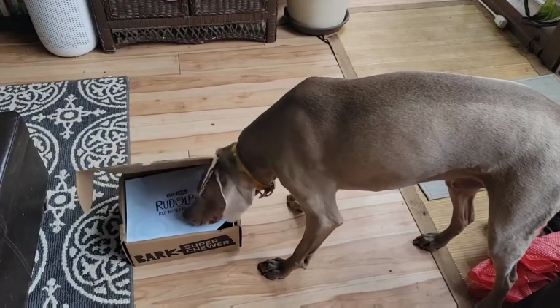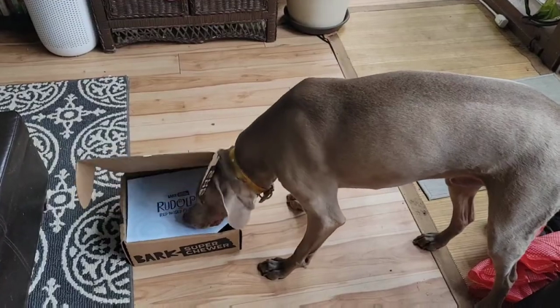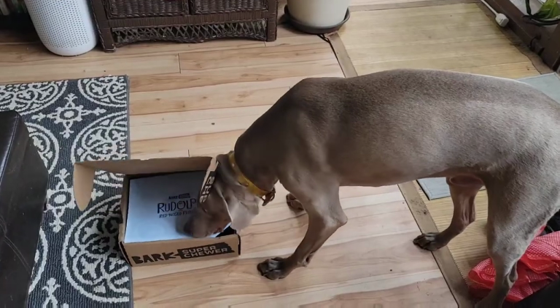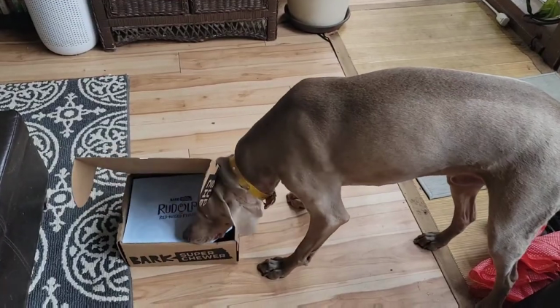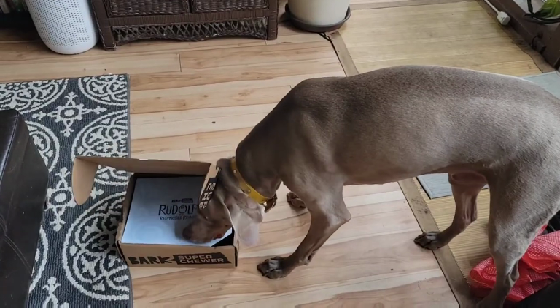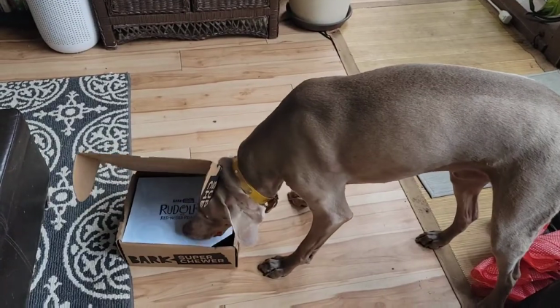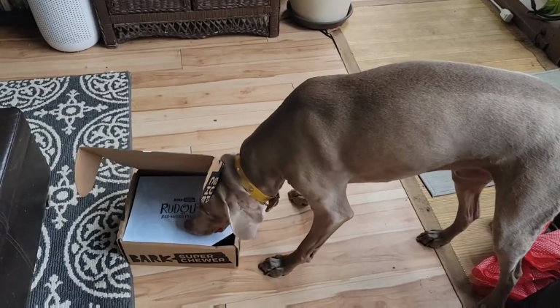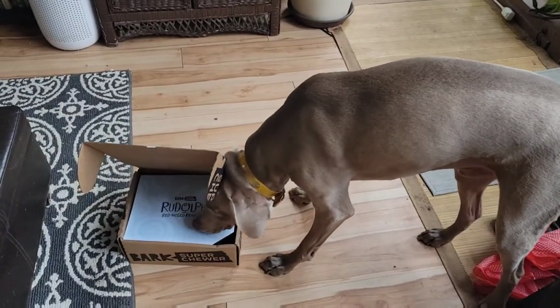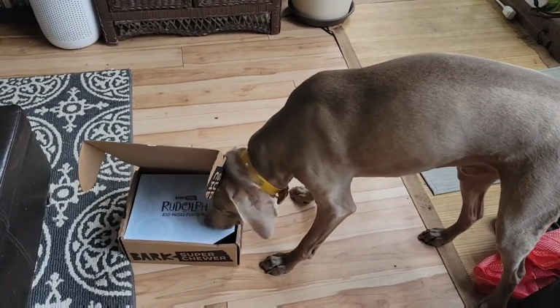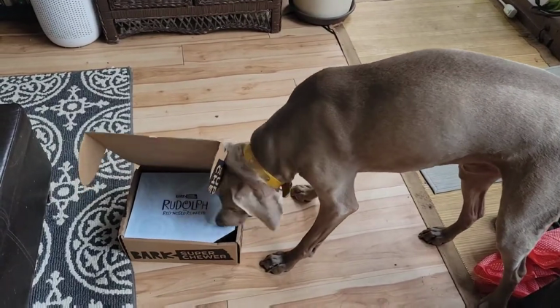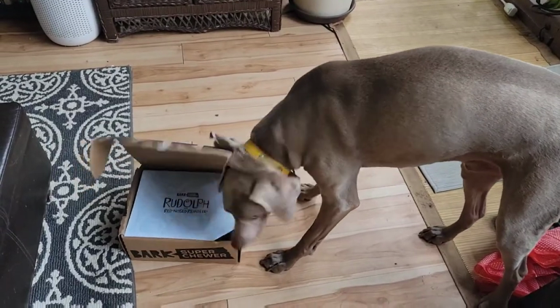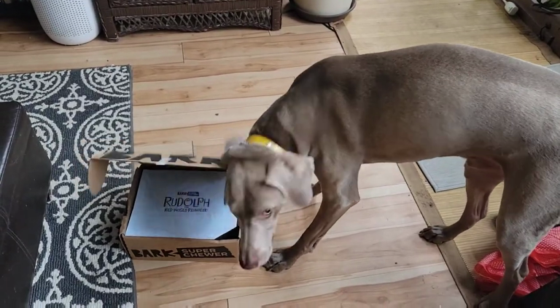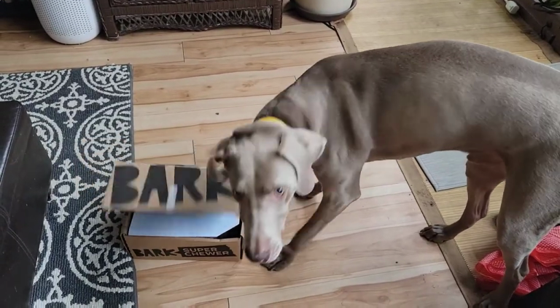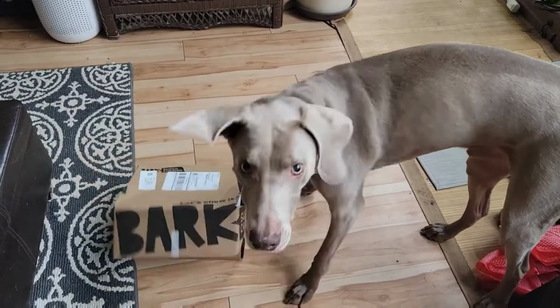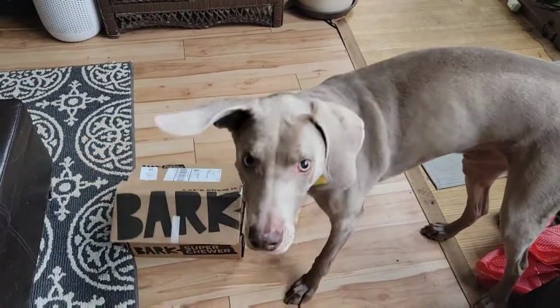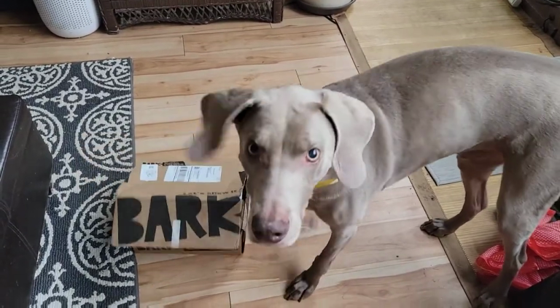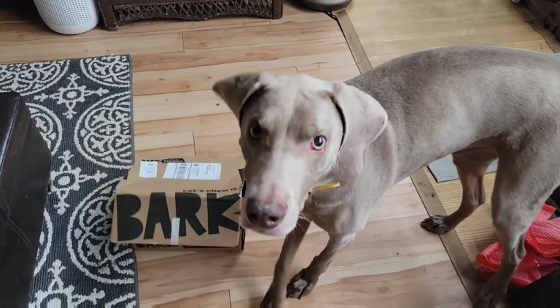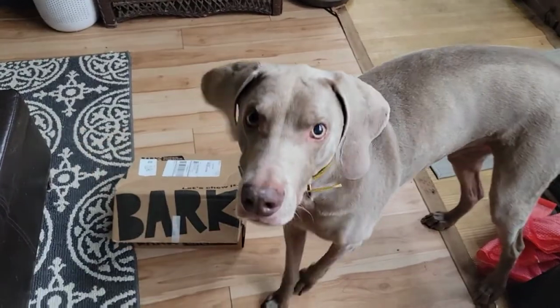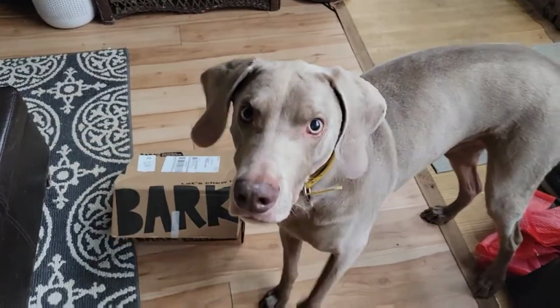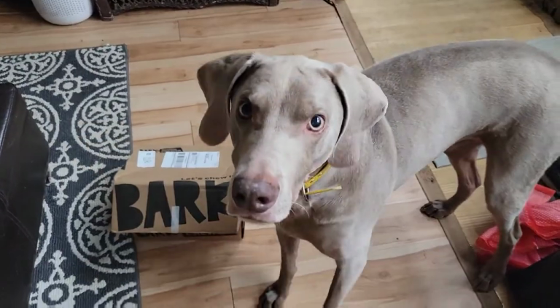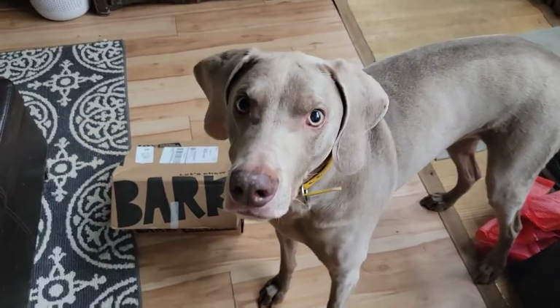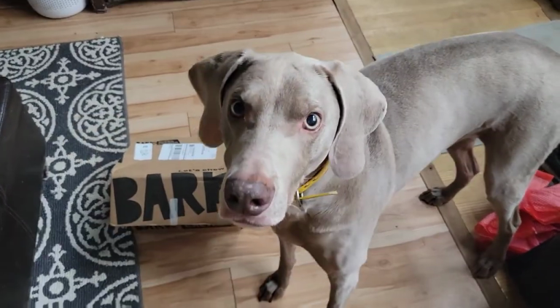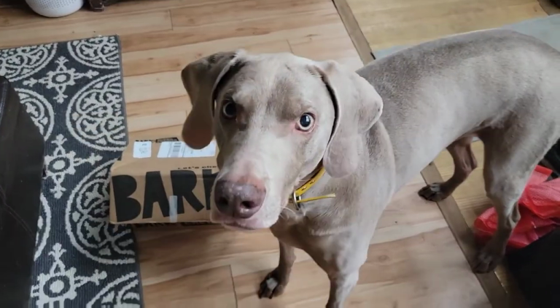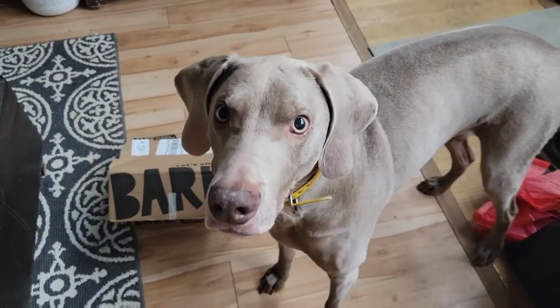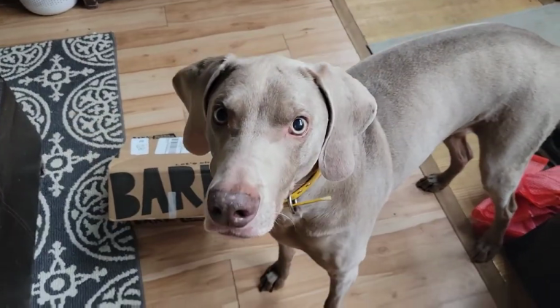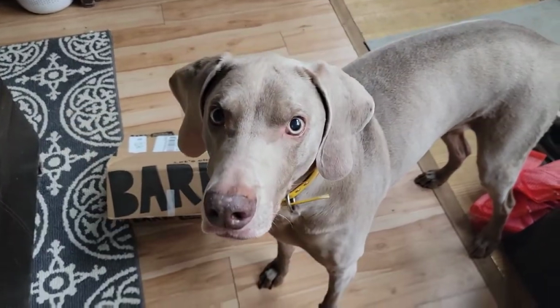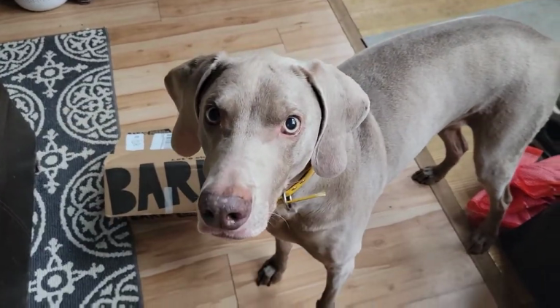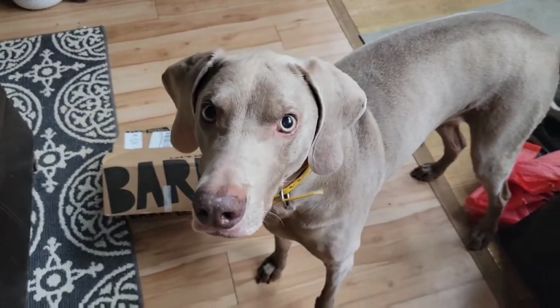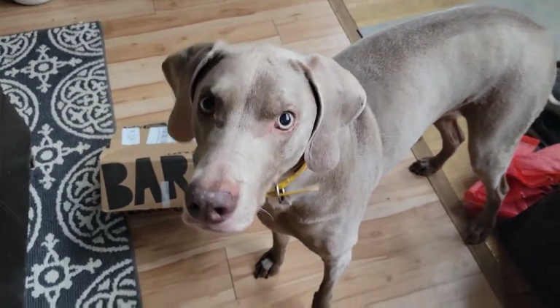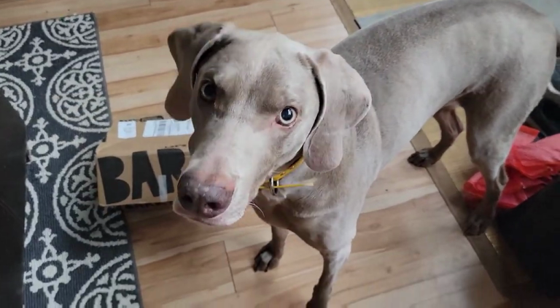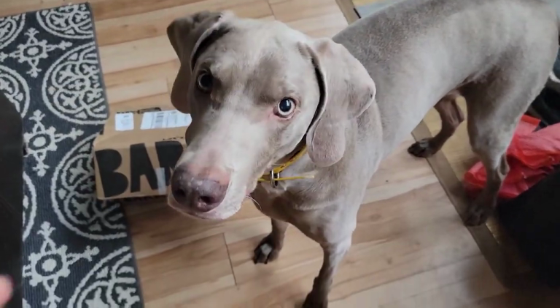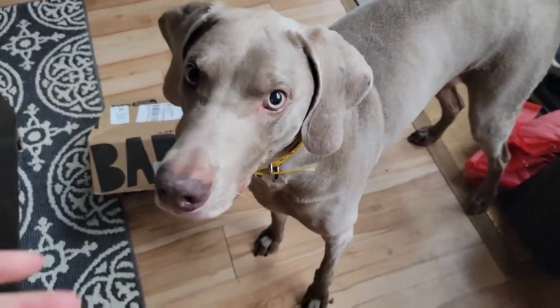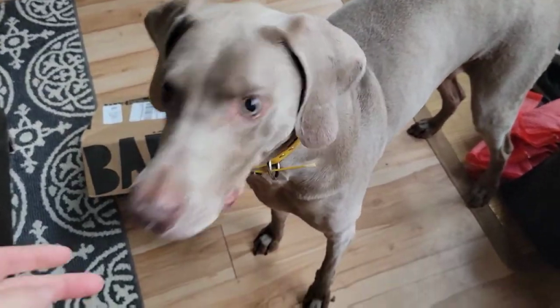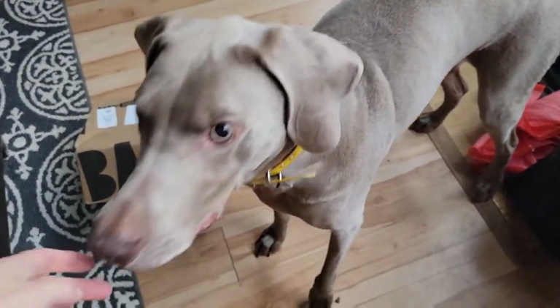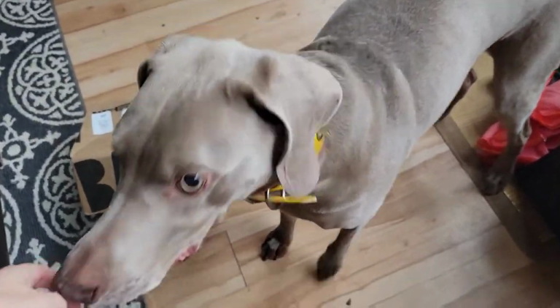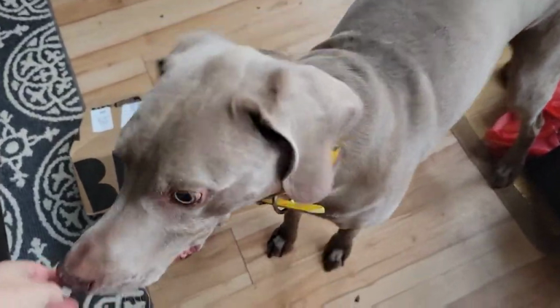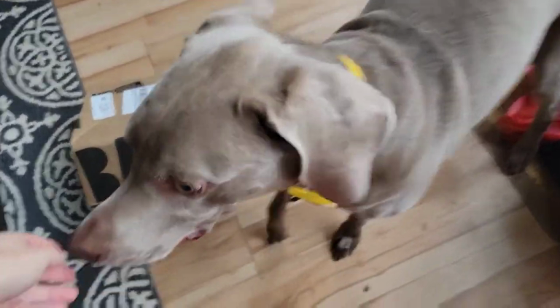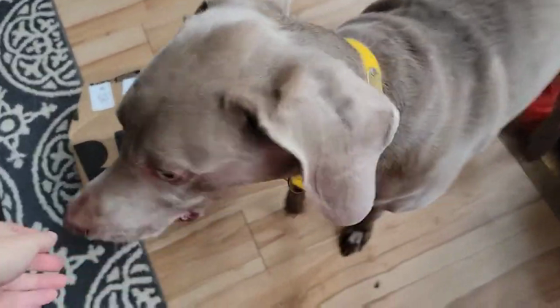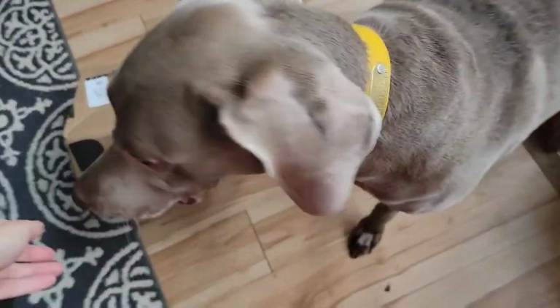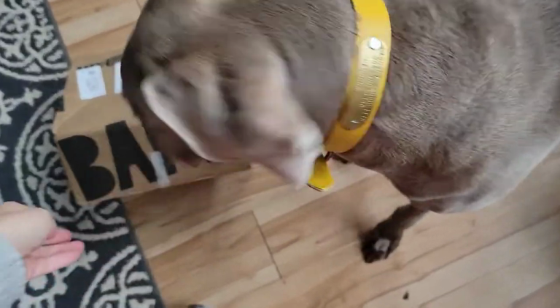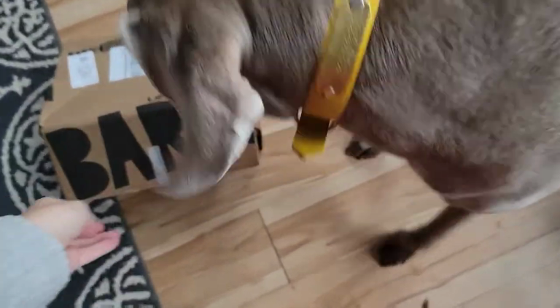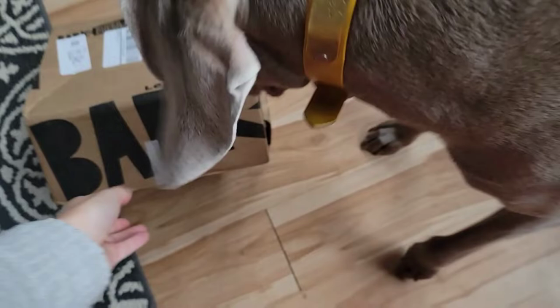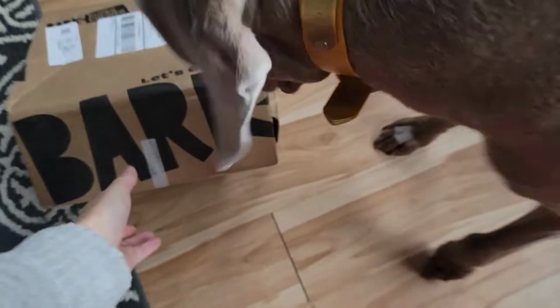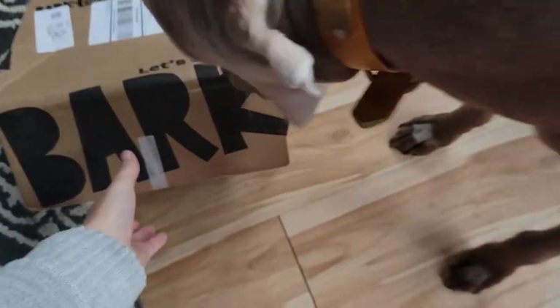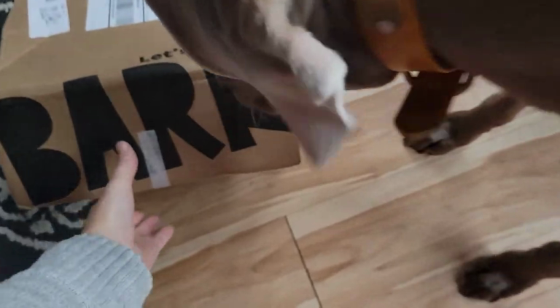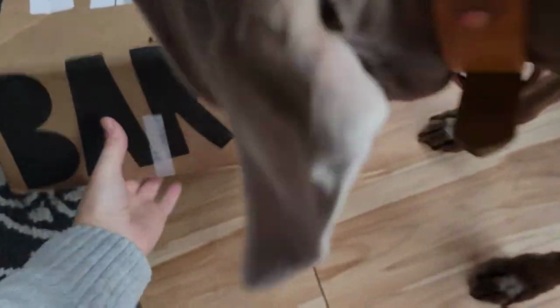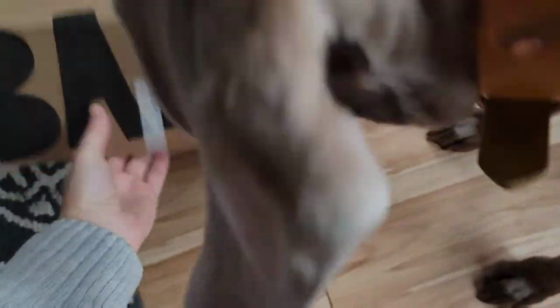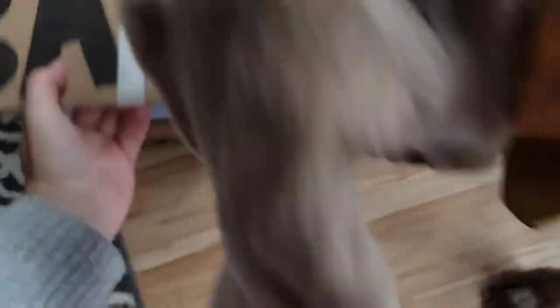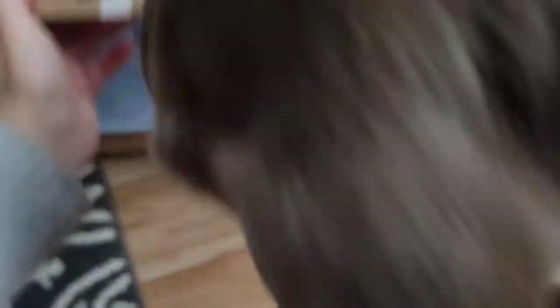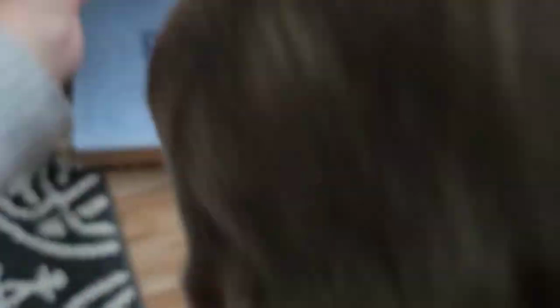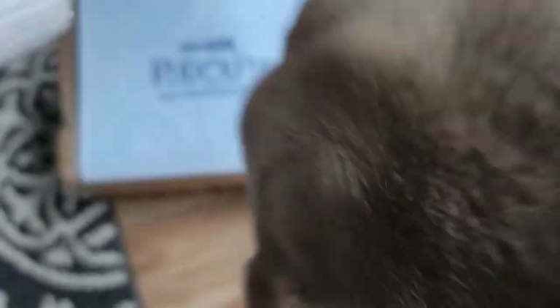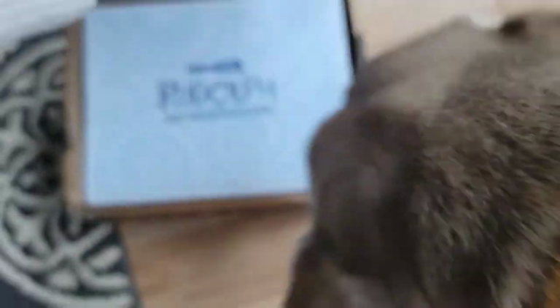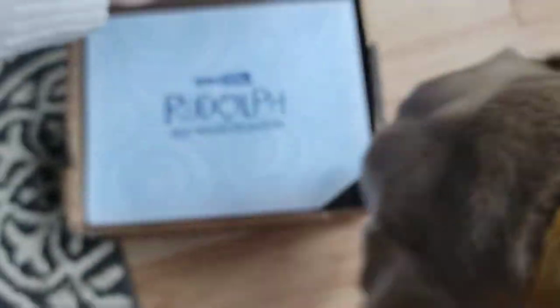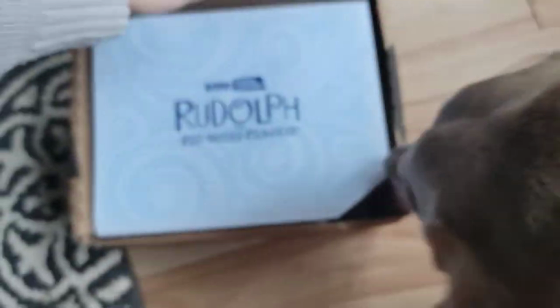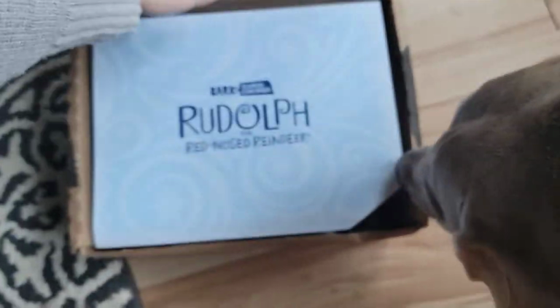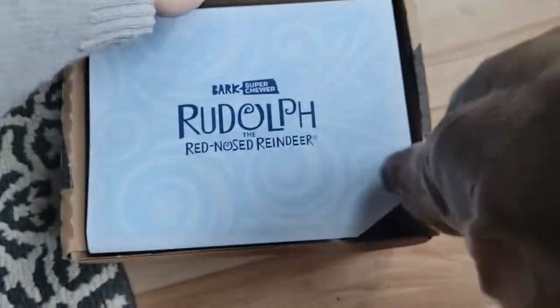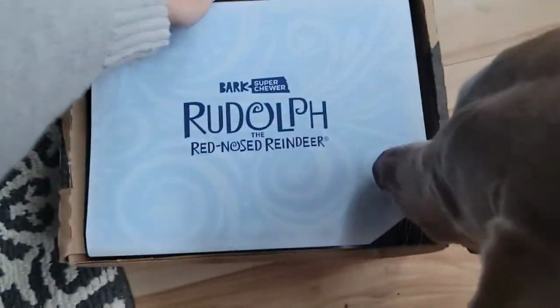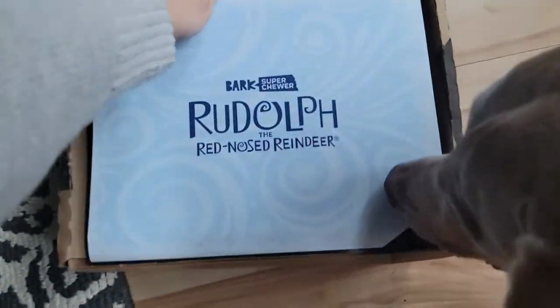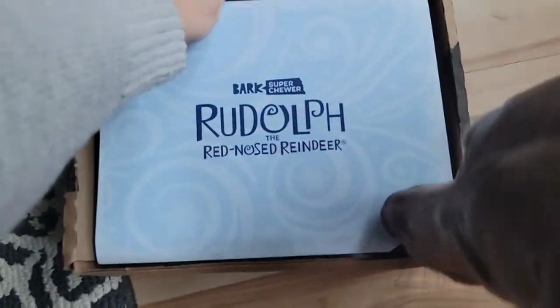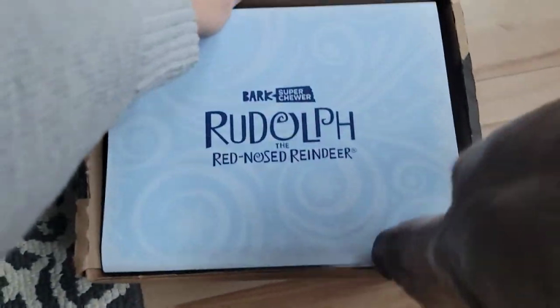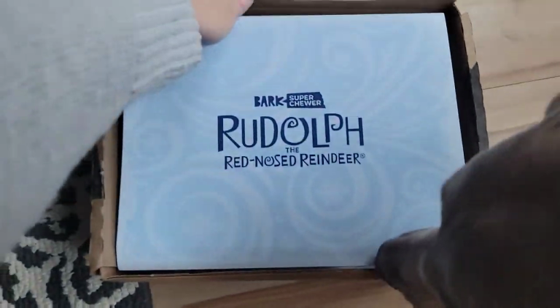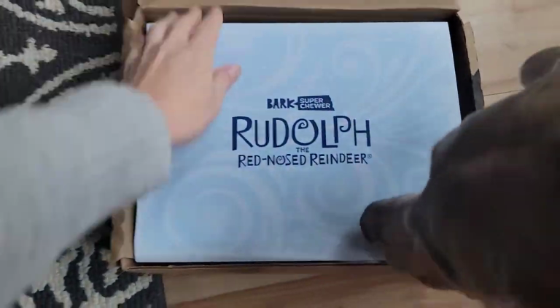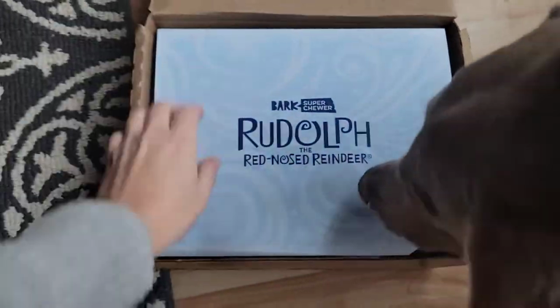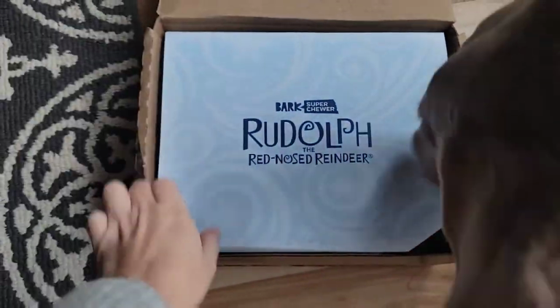Did you get a new Bark Box? Is that your December Bark Box? Let's see what we got.